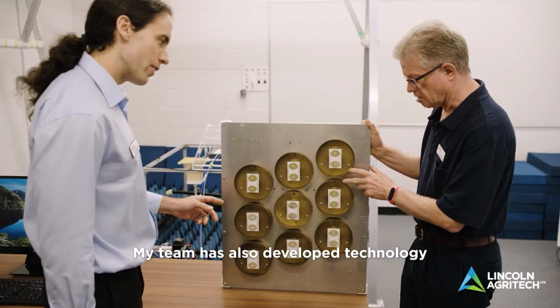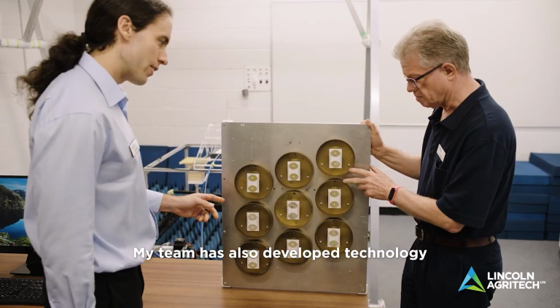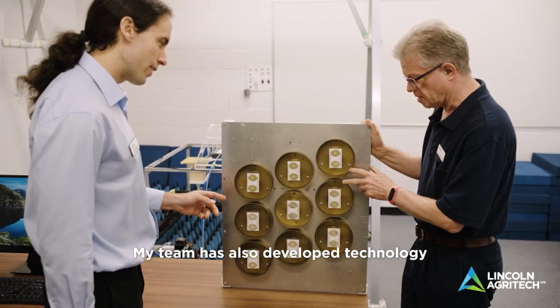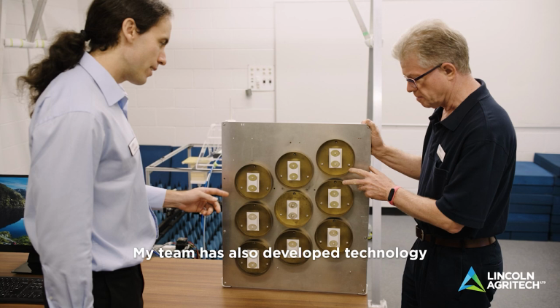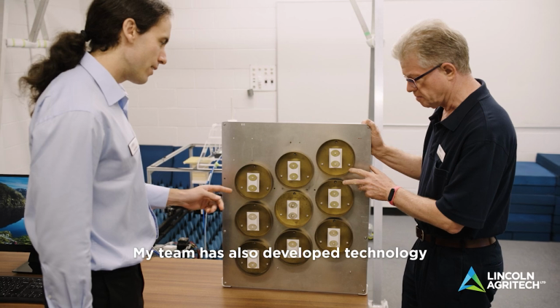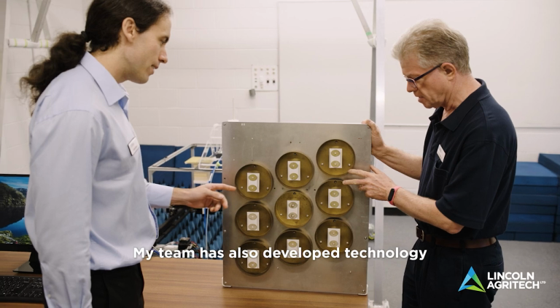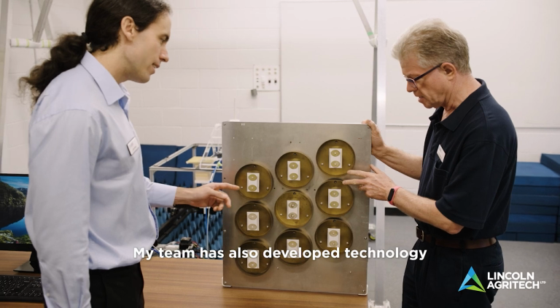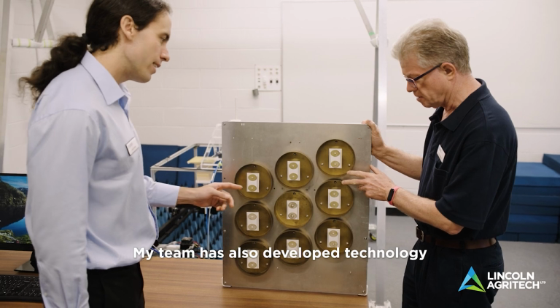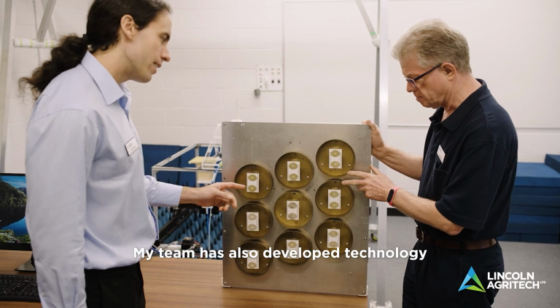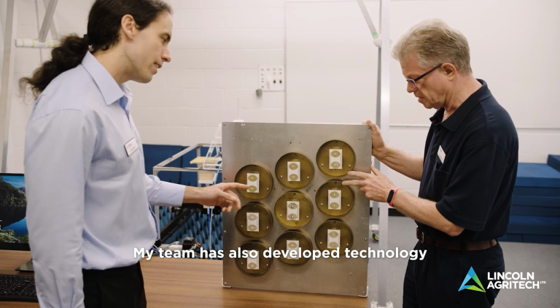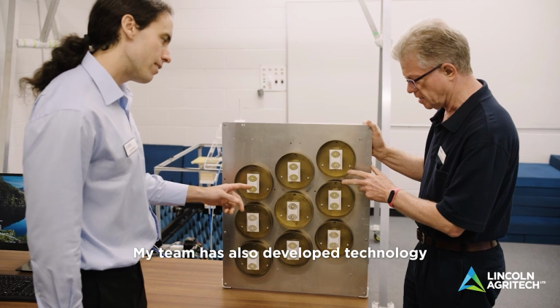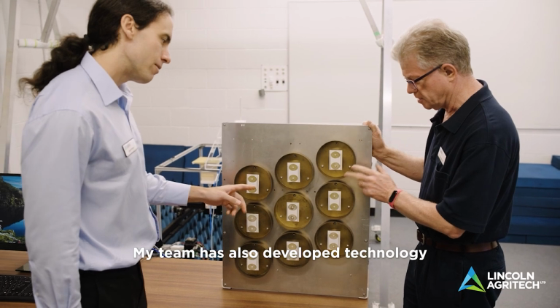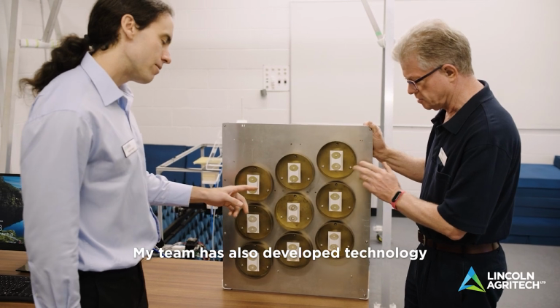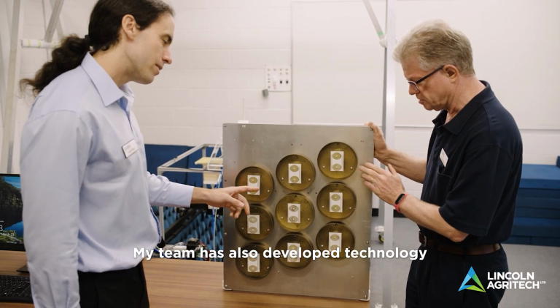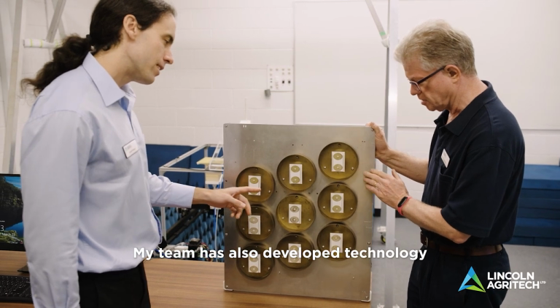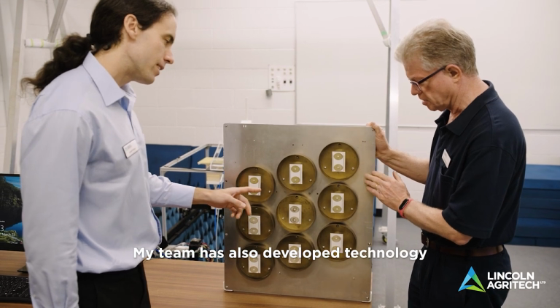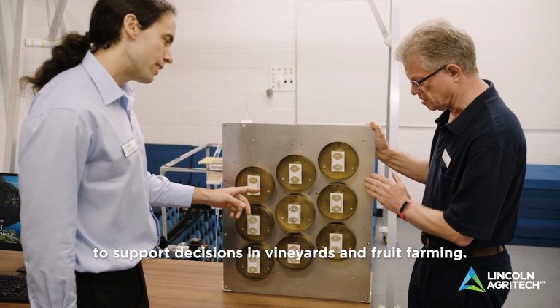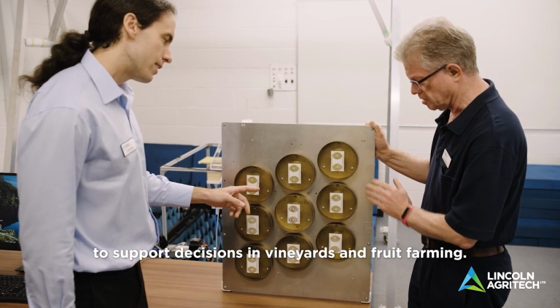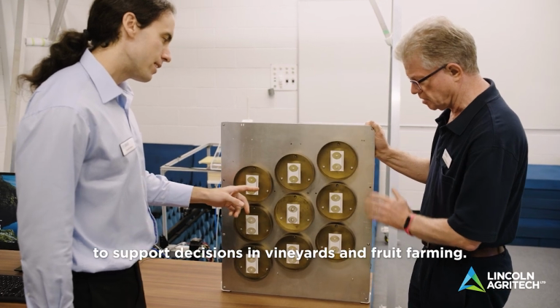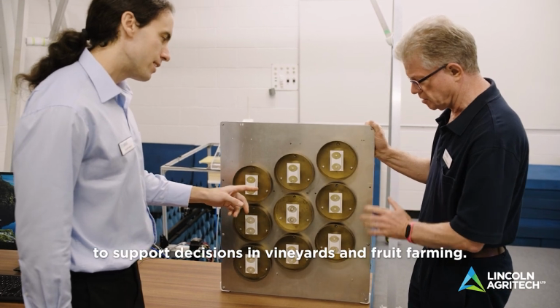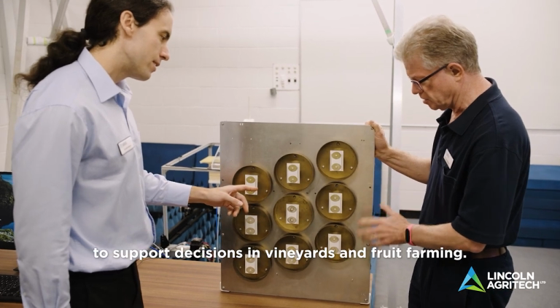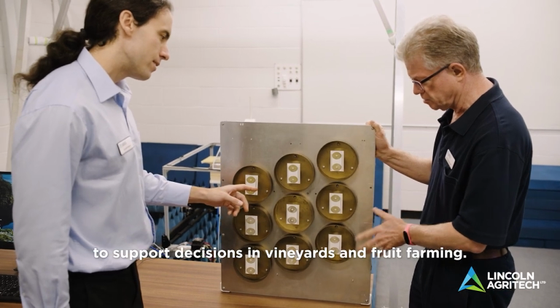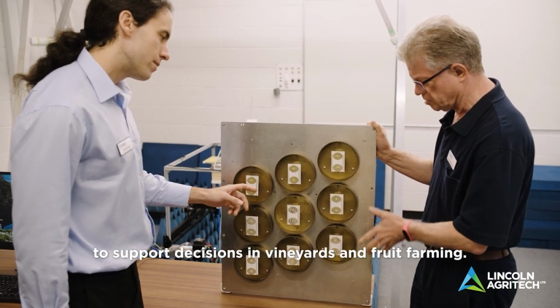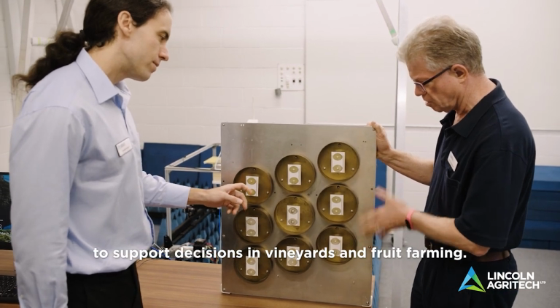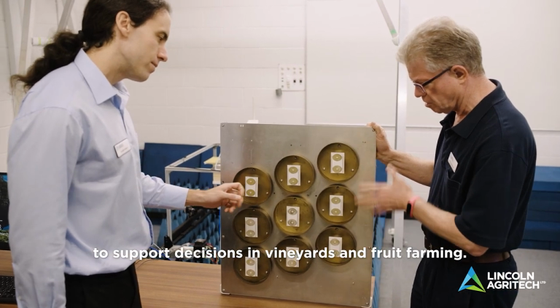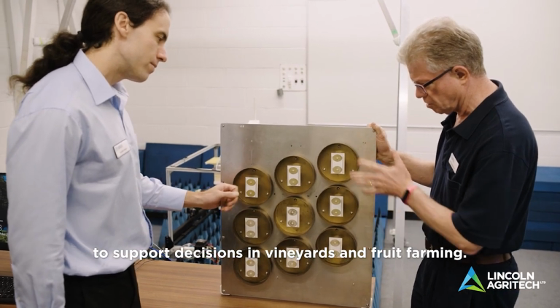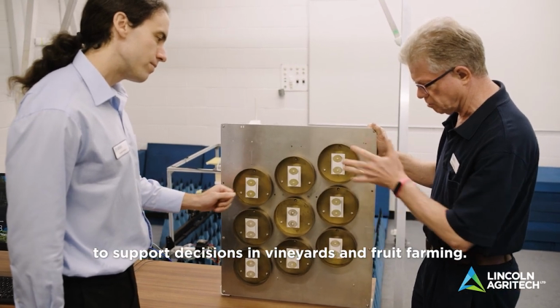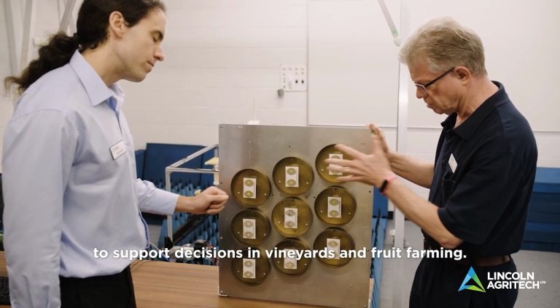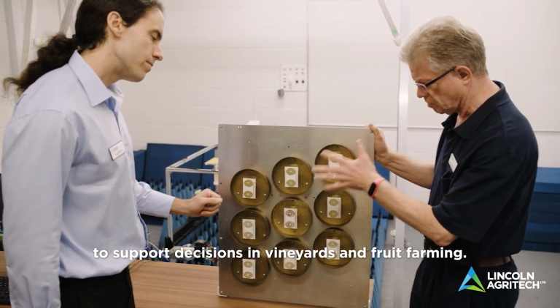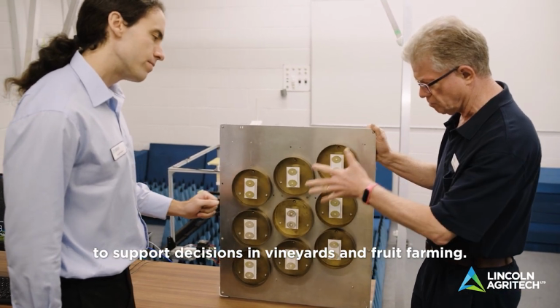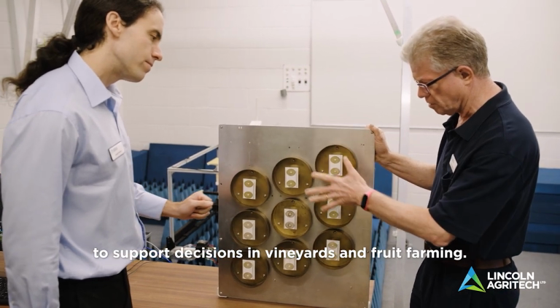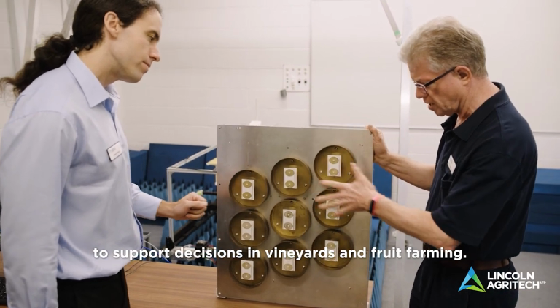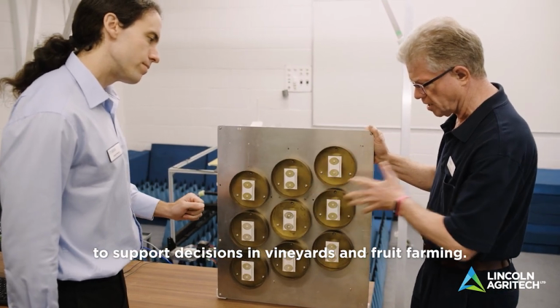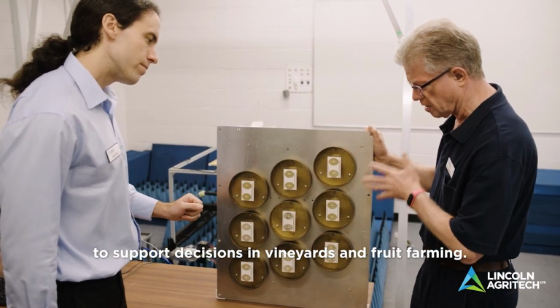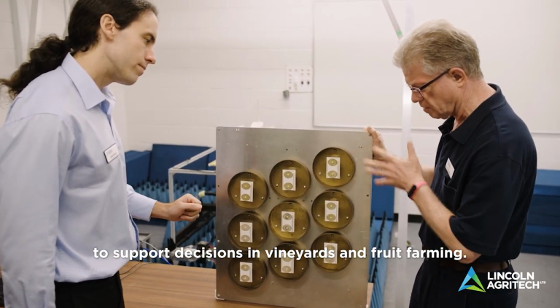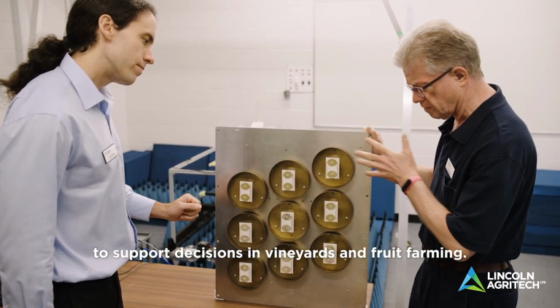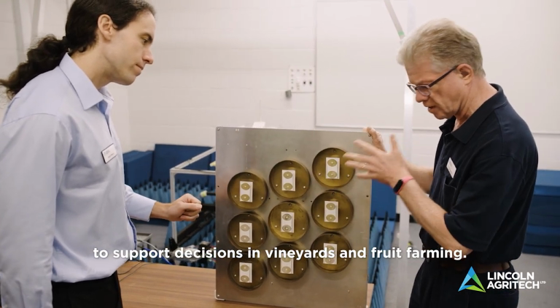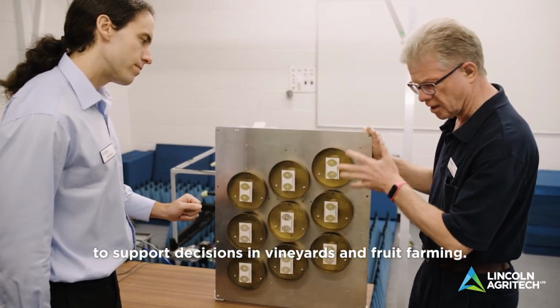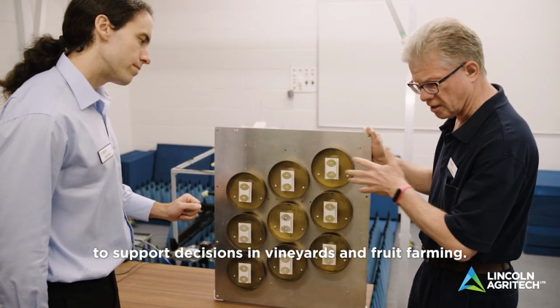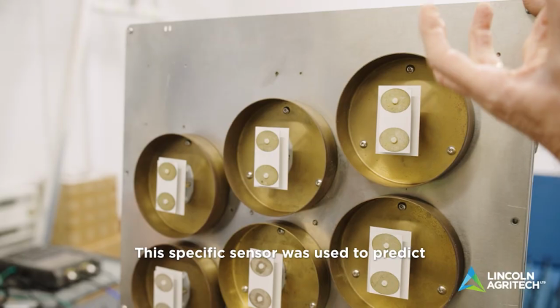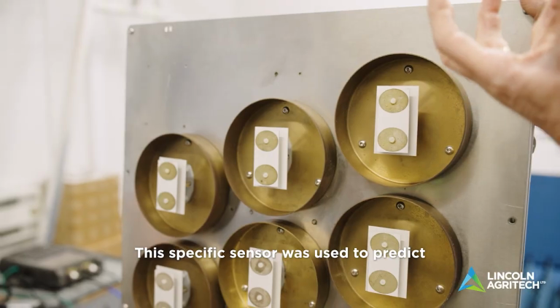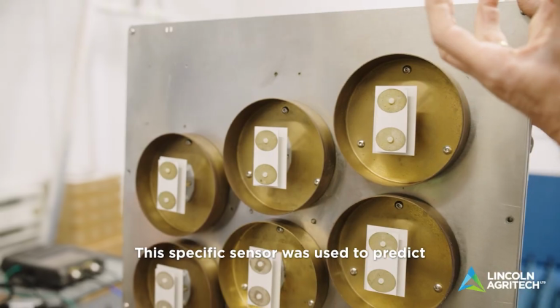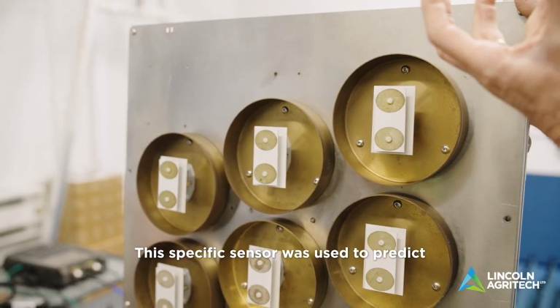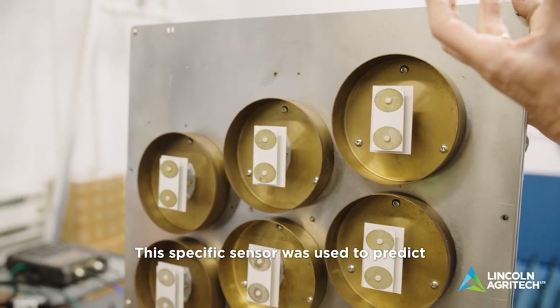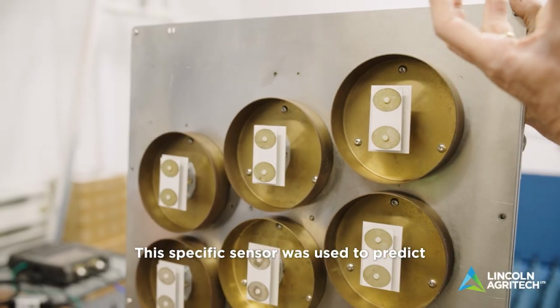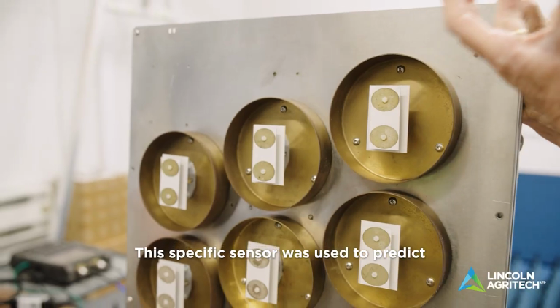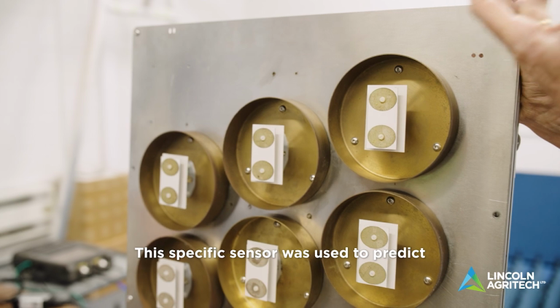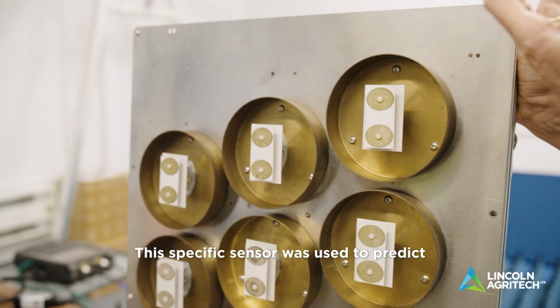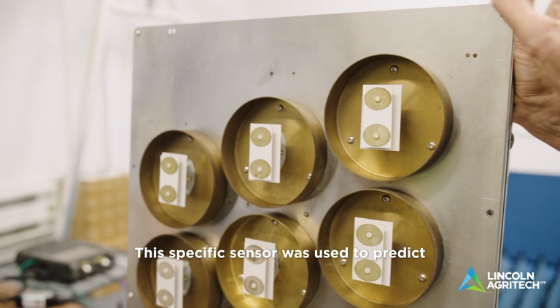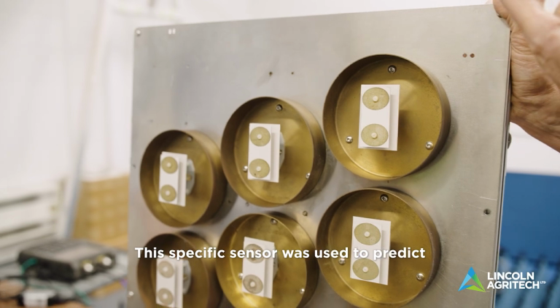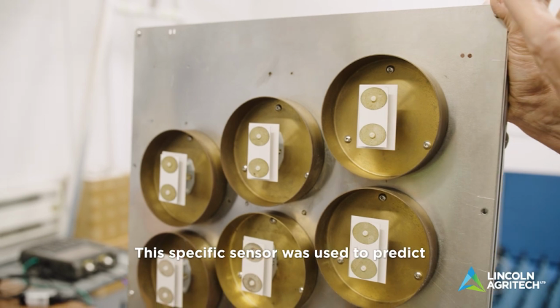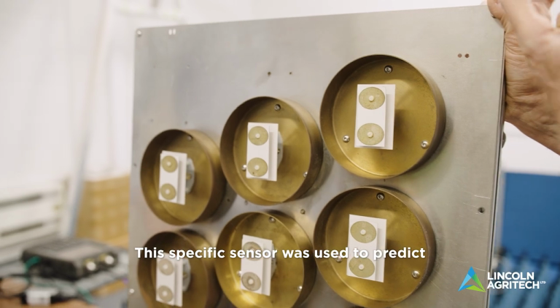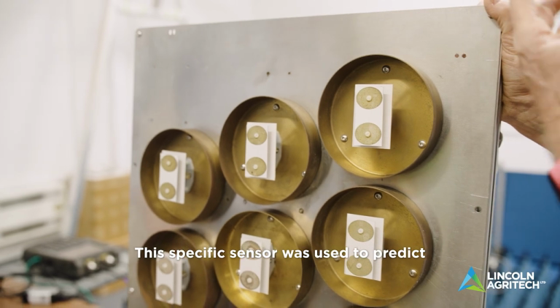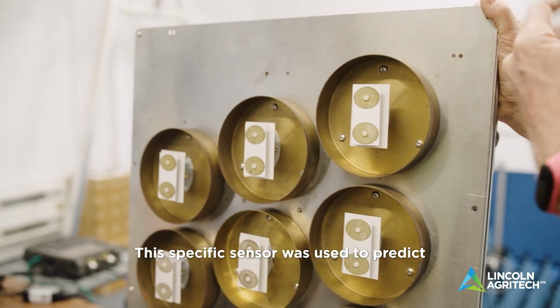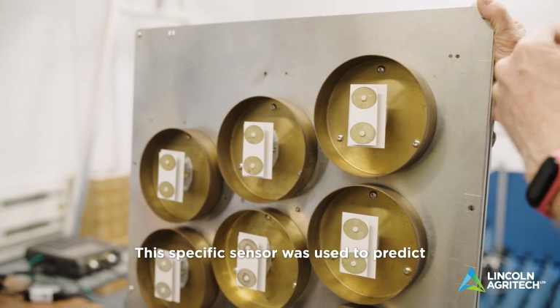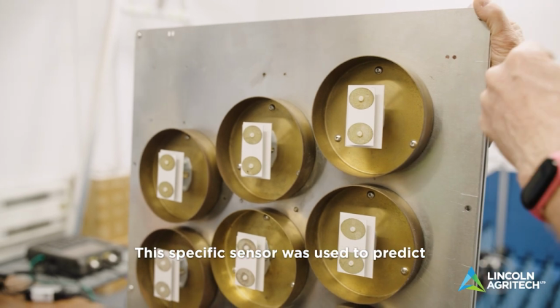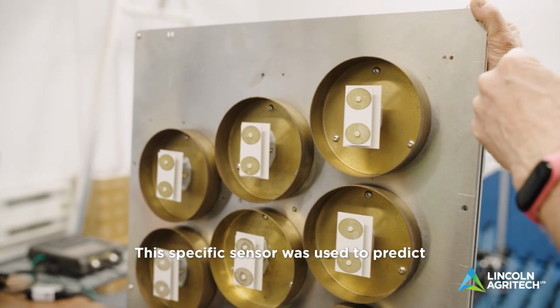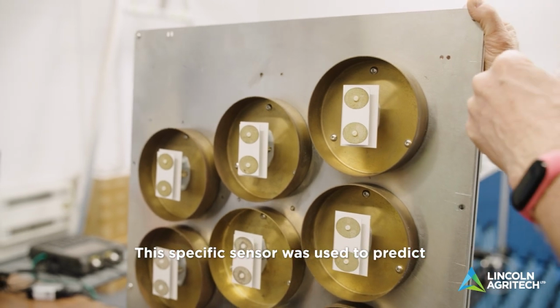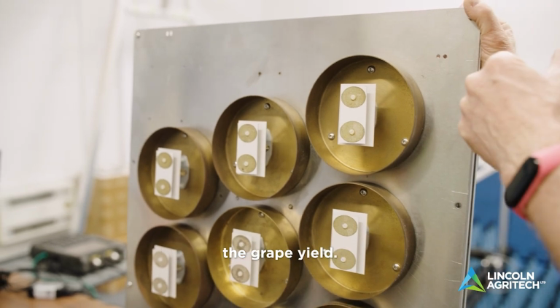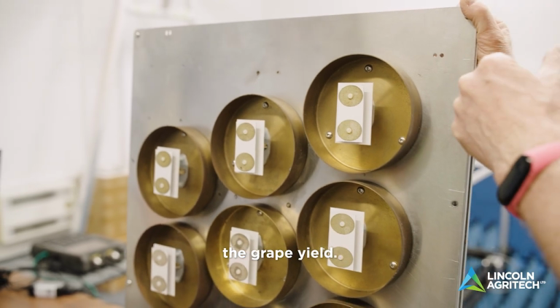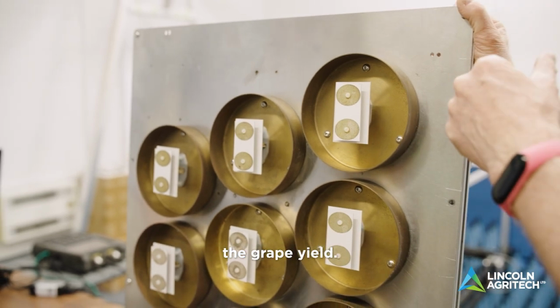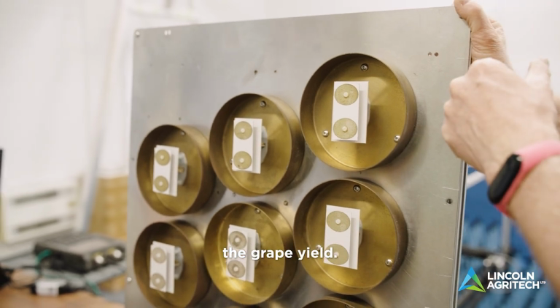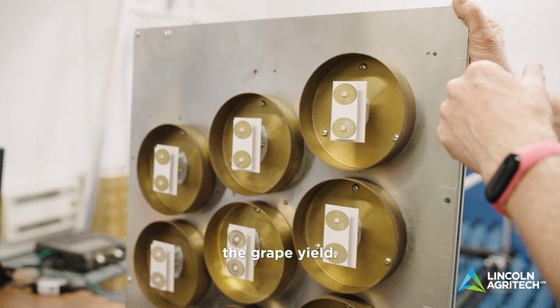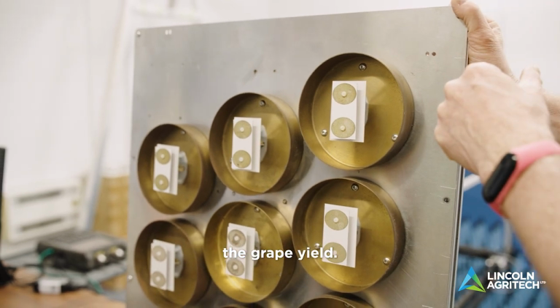My team has also developed technology to support decisions in vineyards and fruit farming. This specific sensor was used to predict the gray peel.